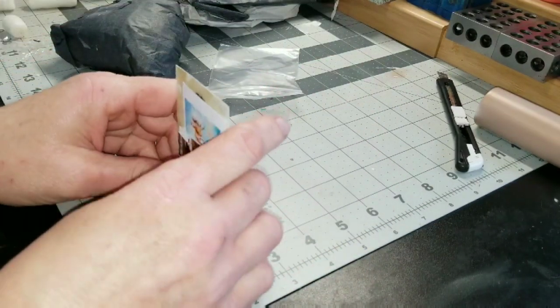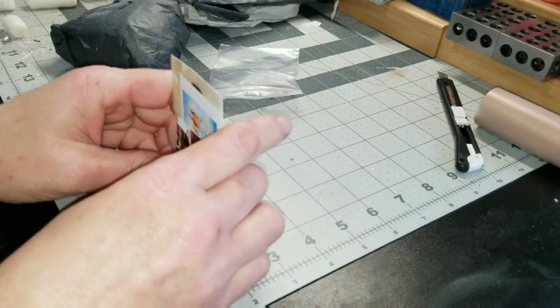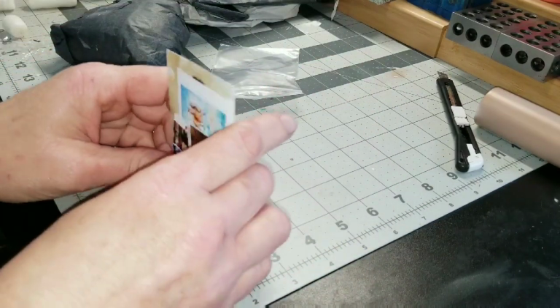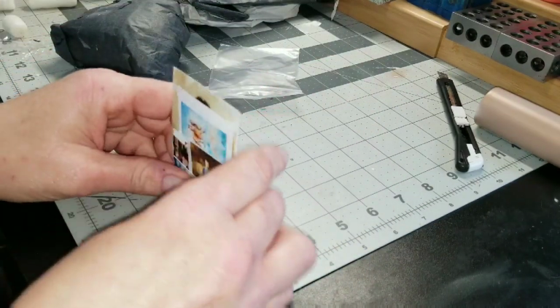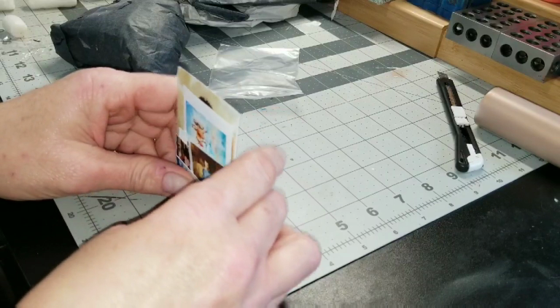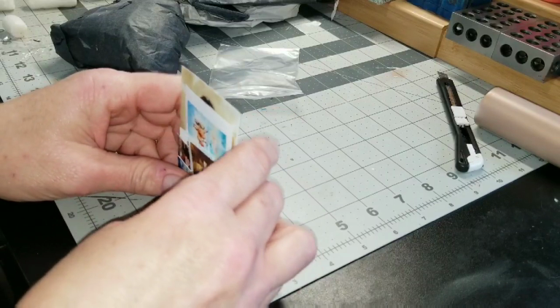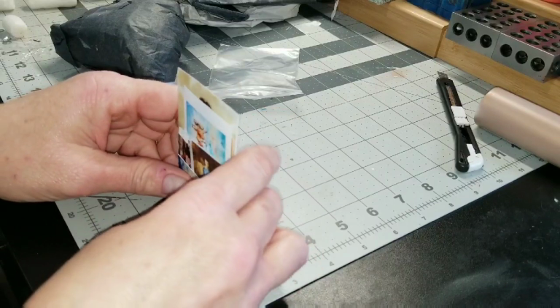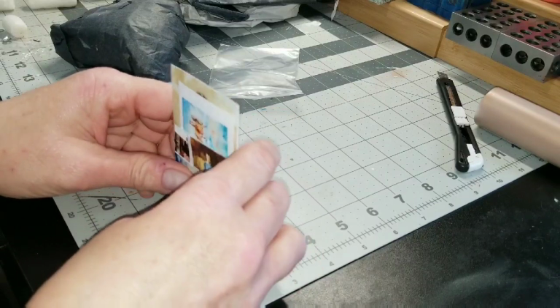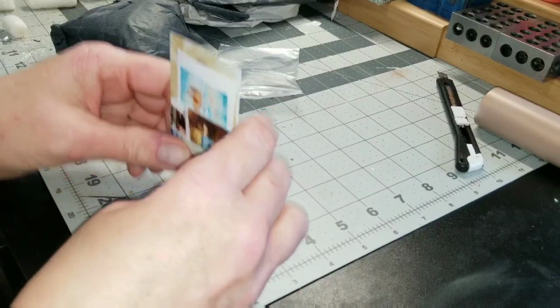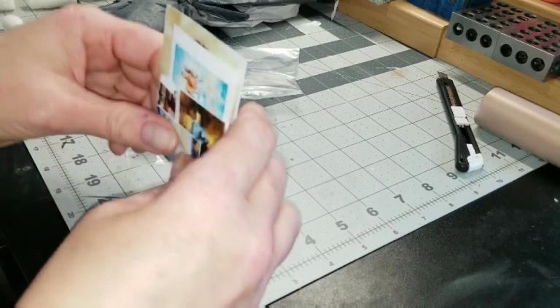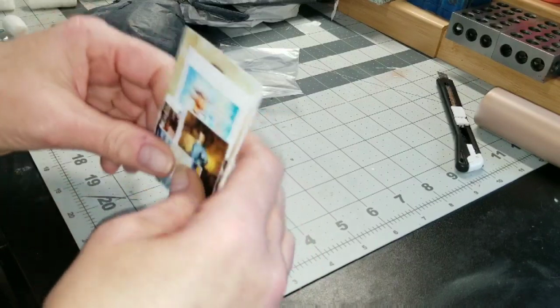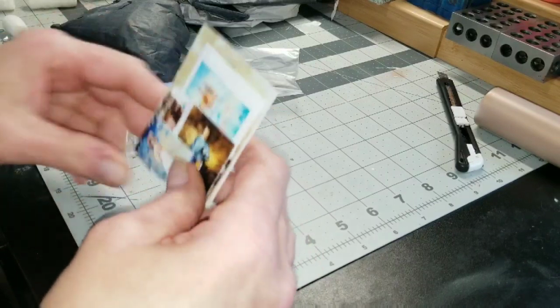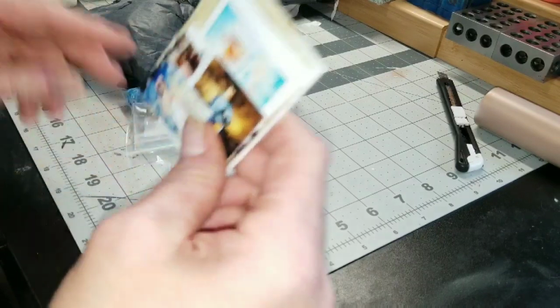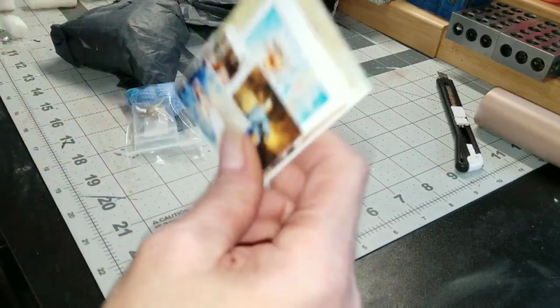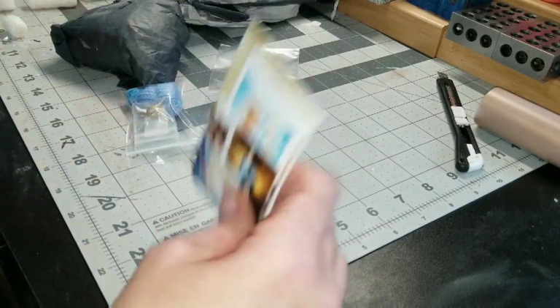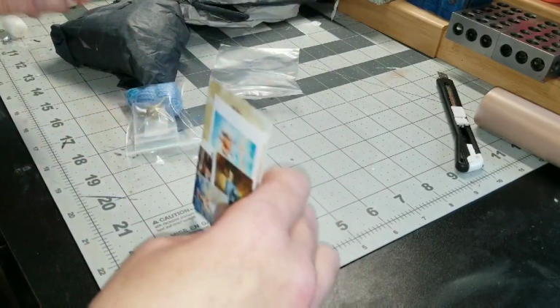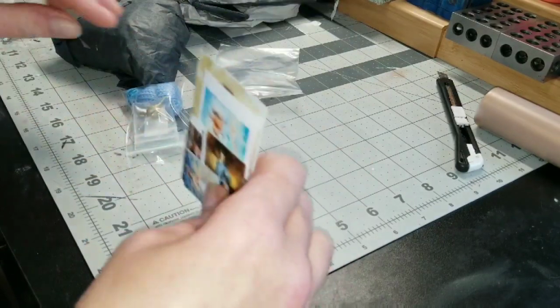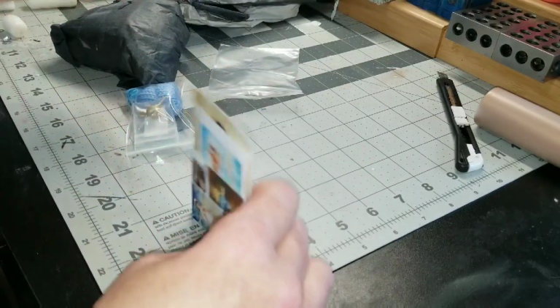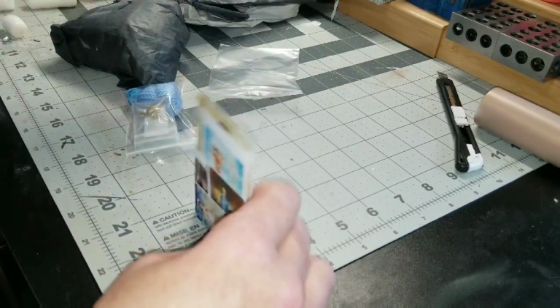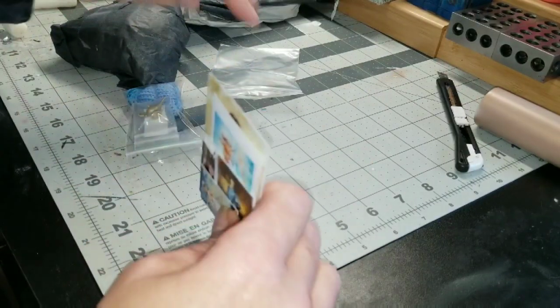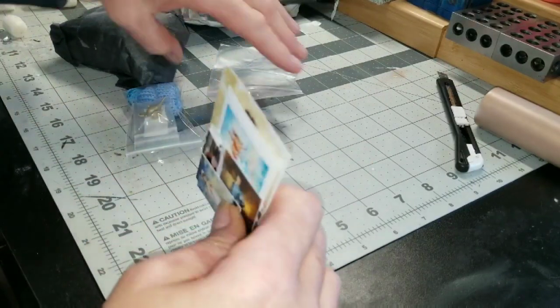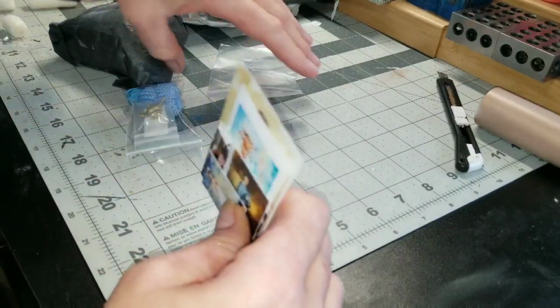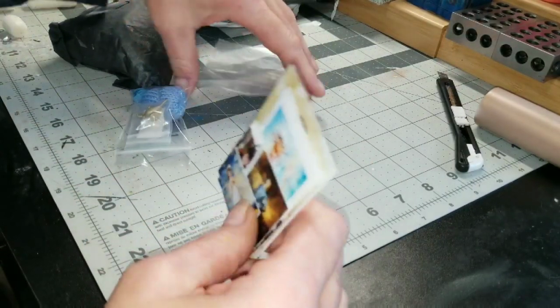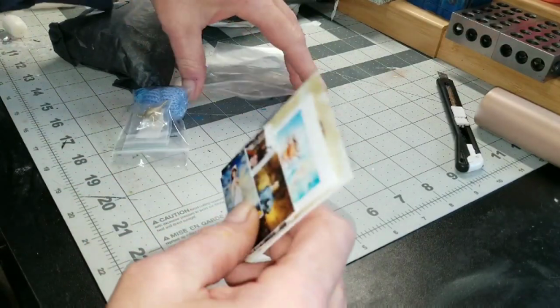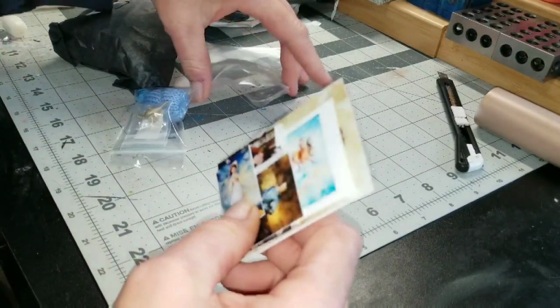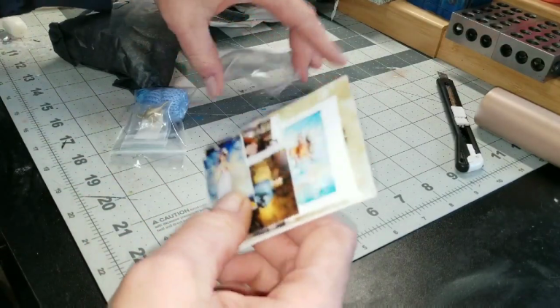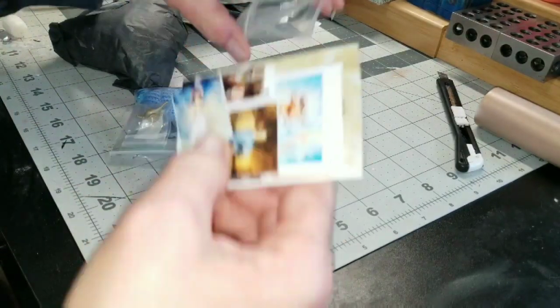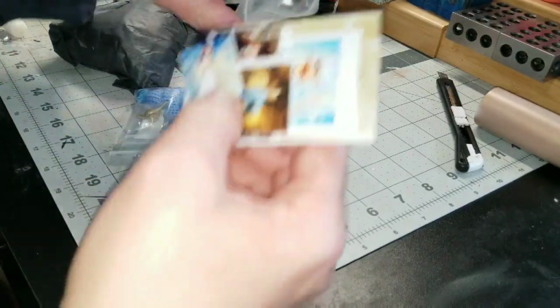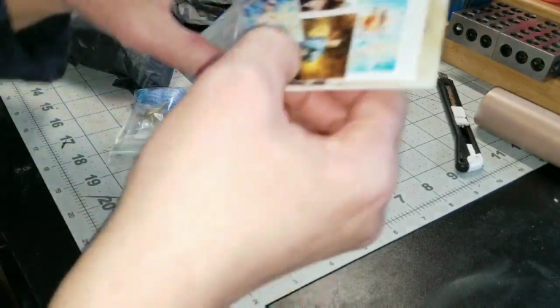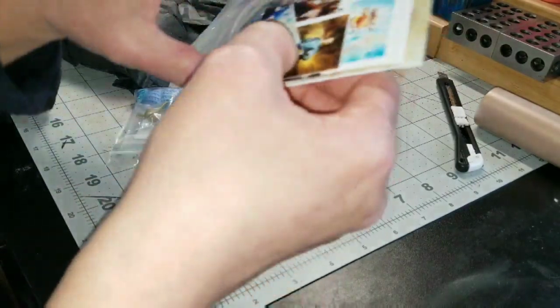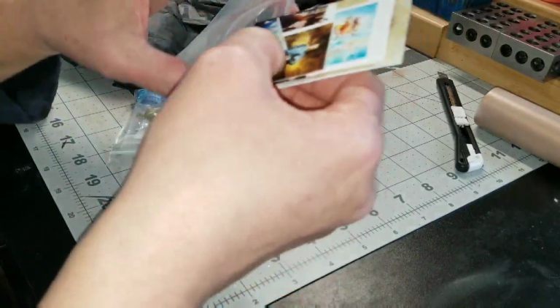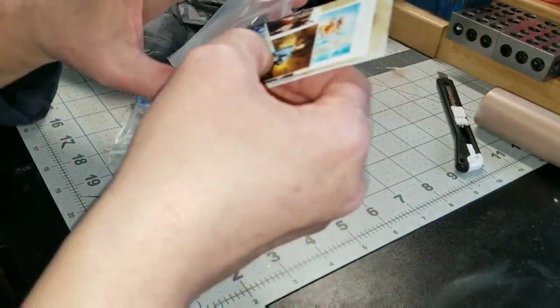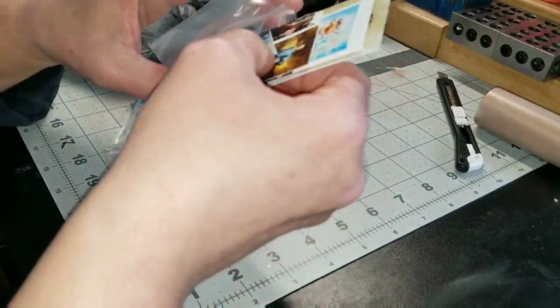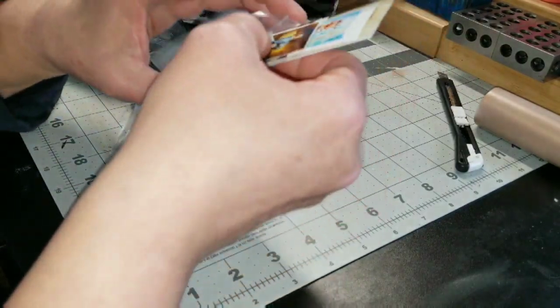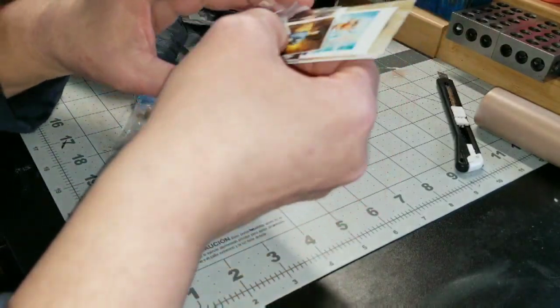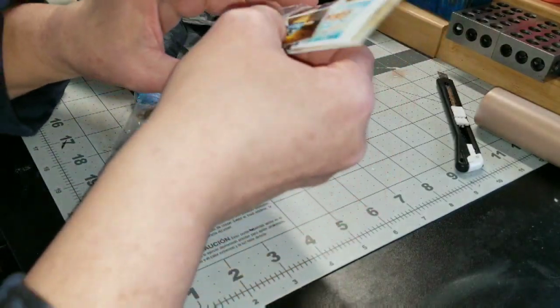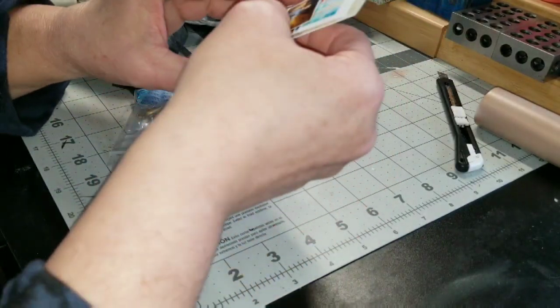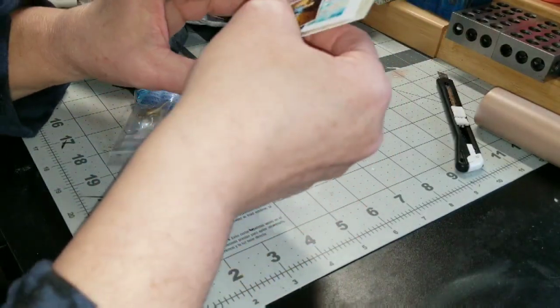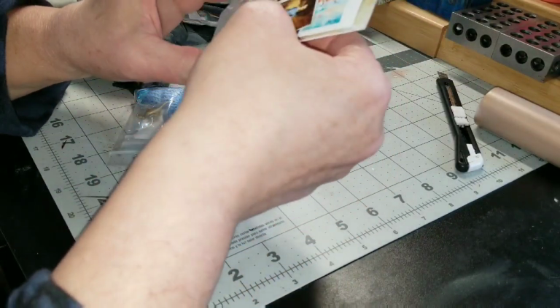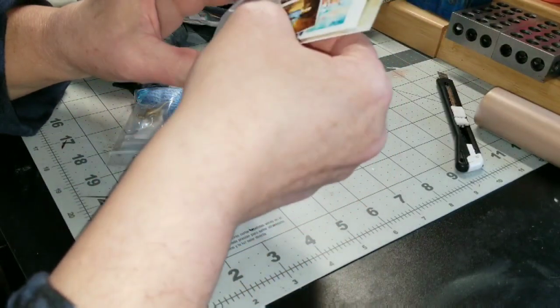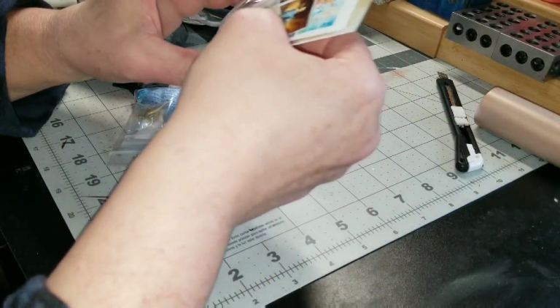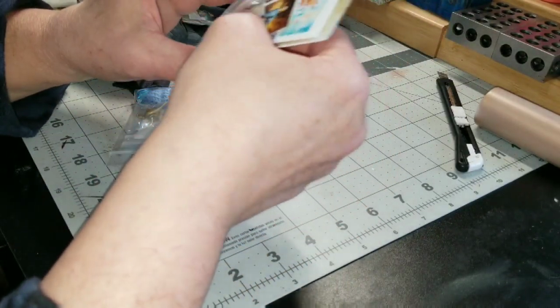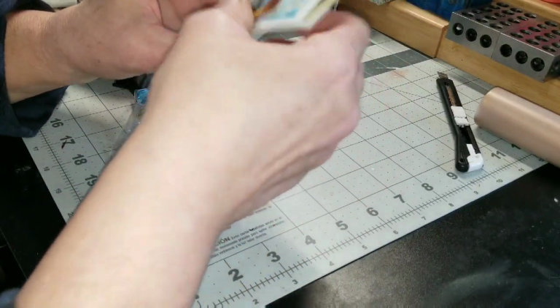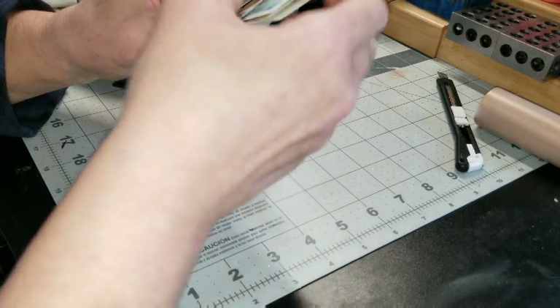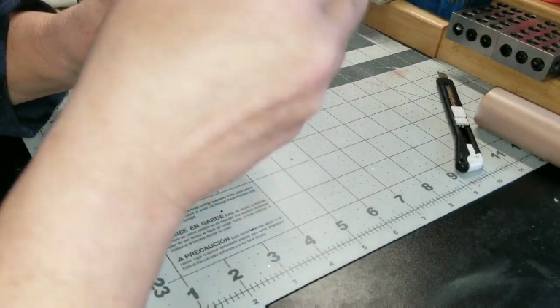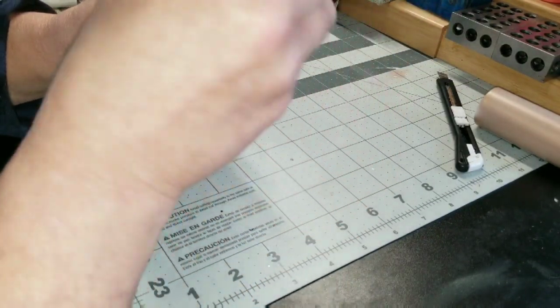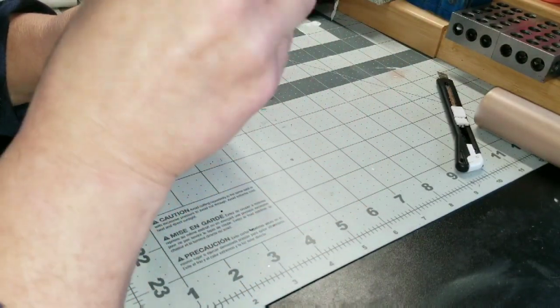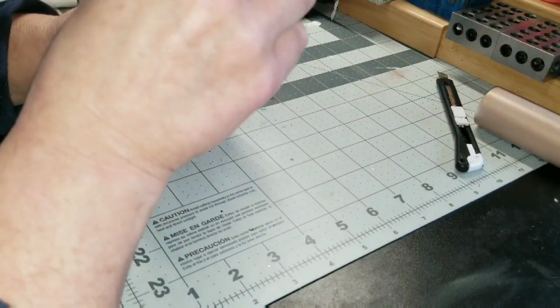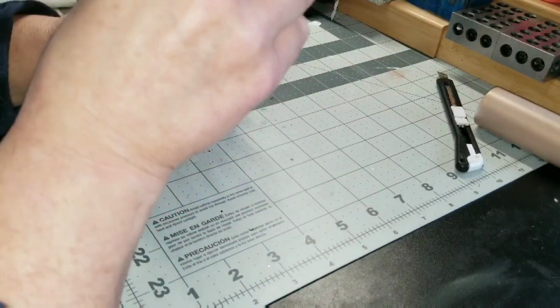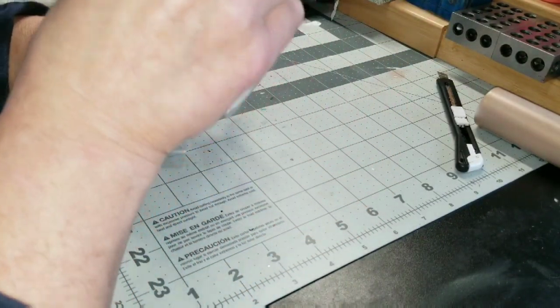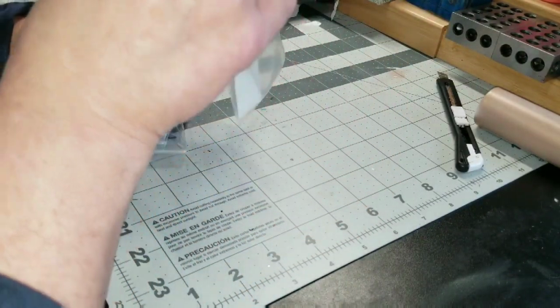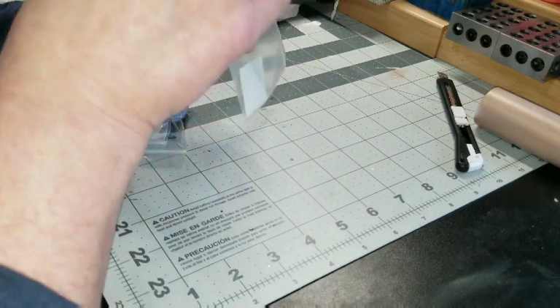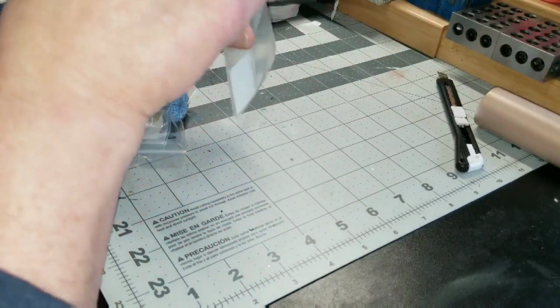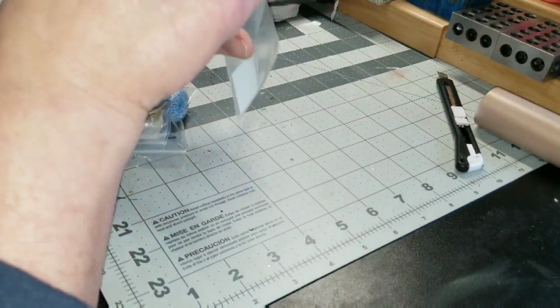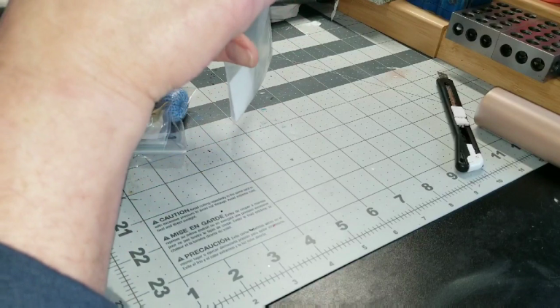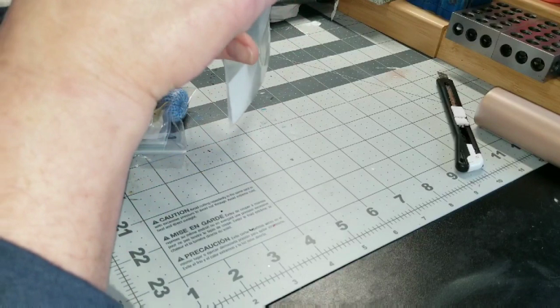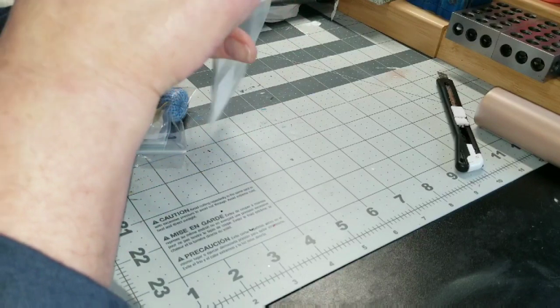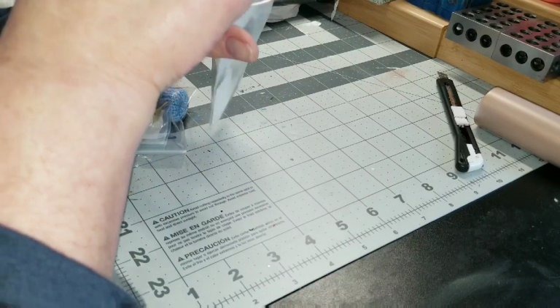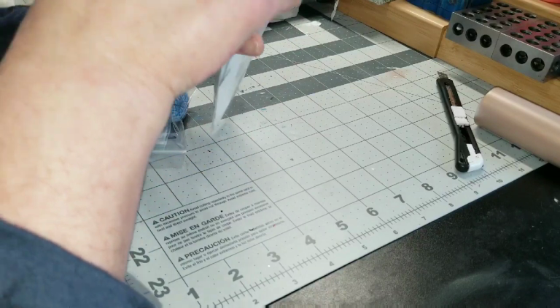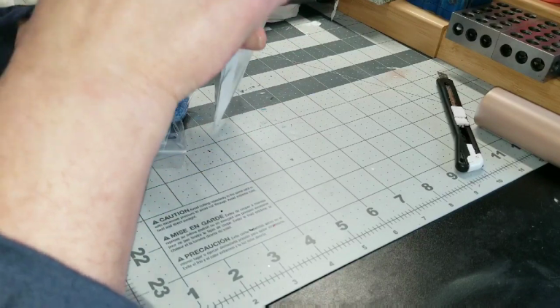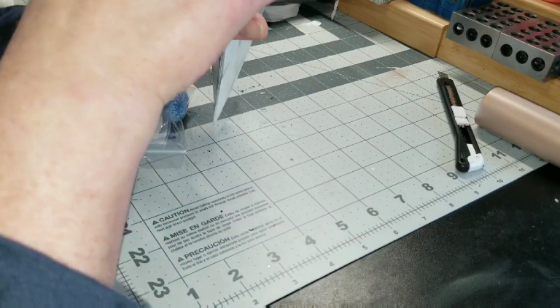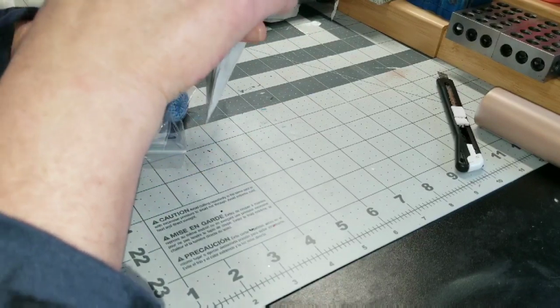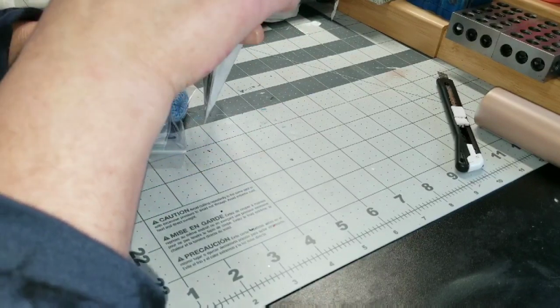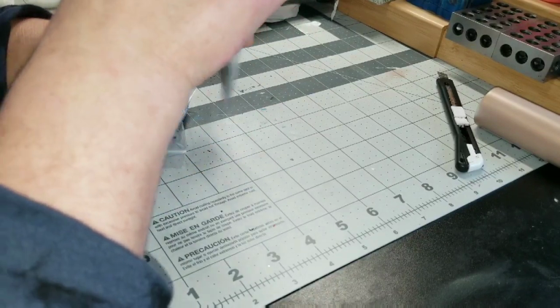So anyway, I figured I would try to fill some of those frames when I start to decorate the dollhouse.